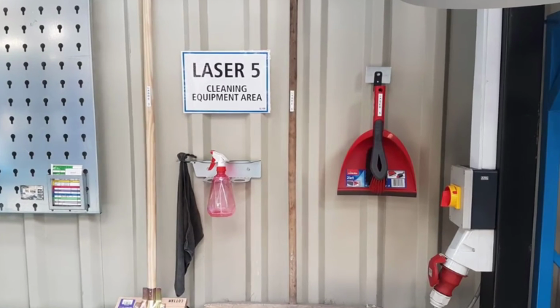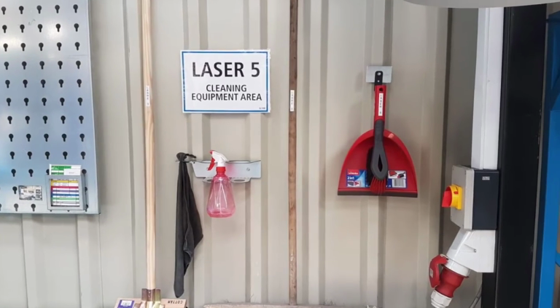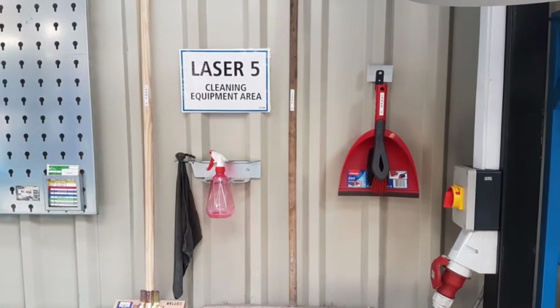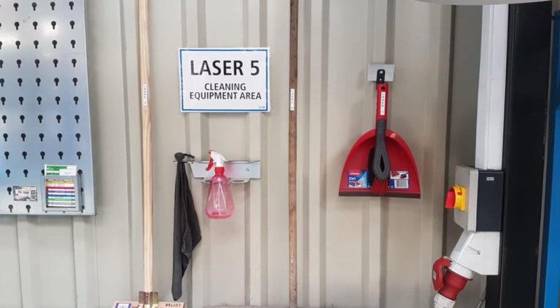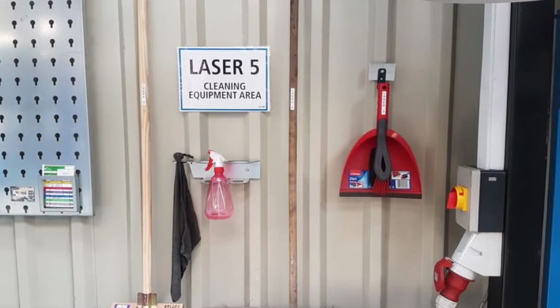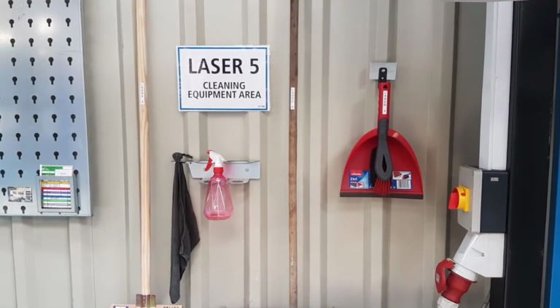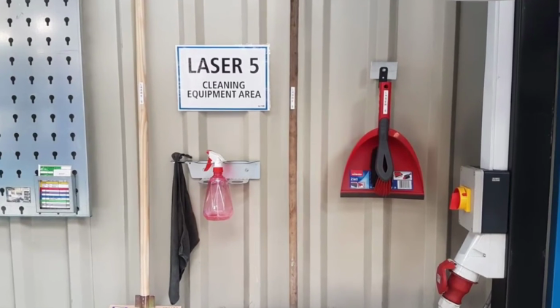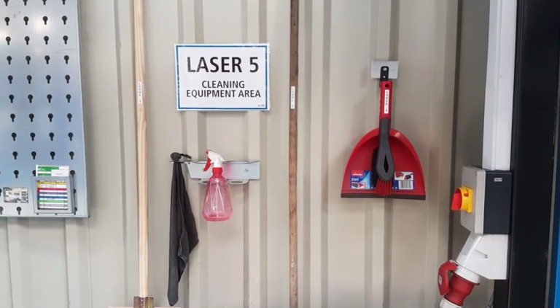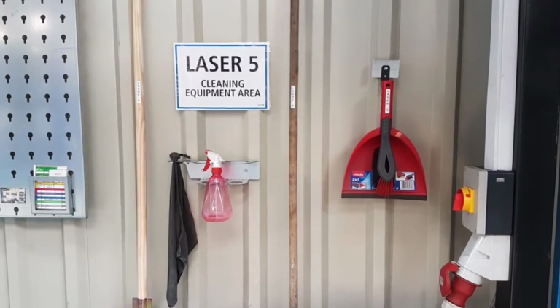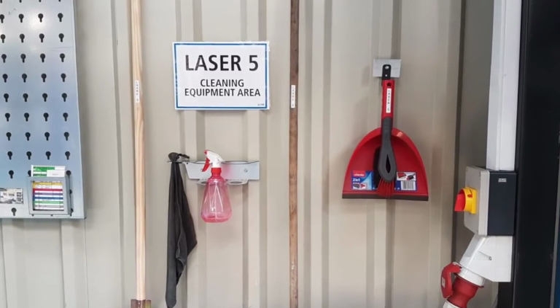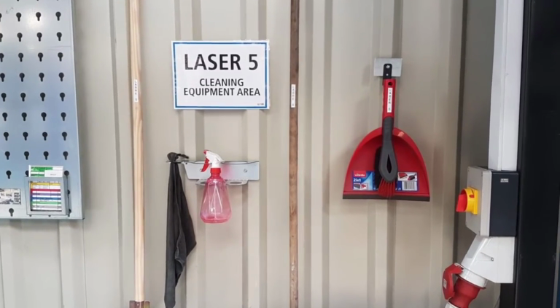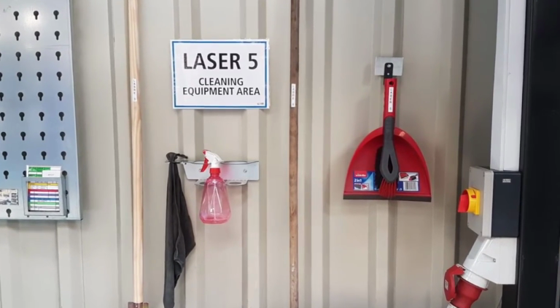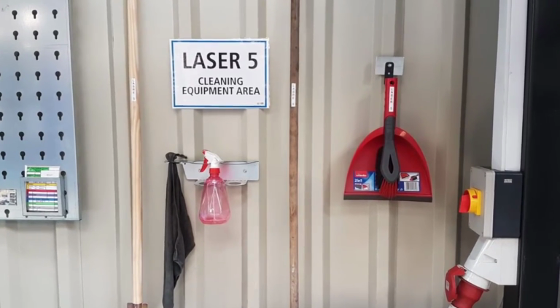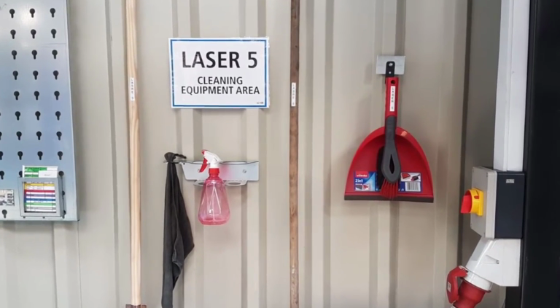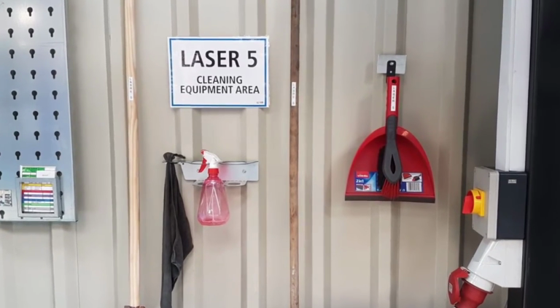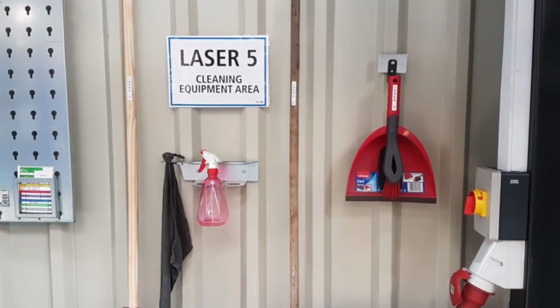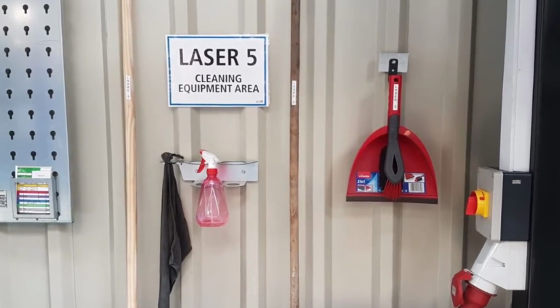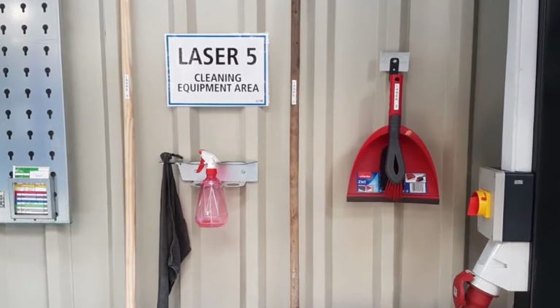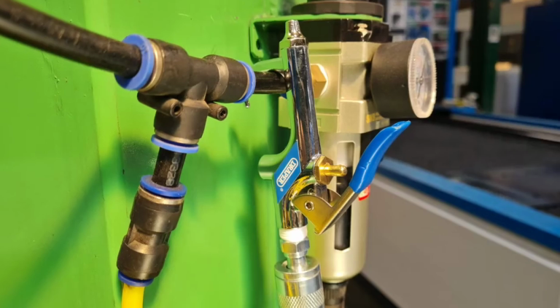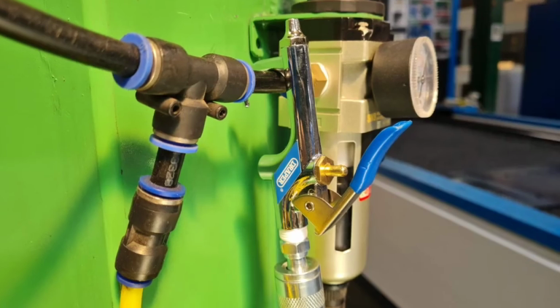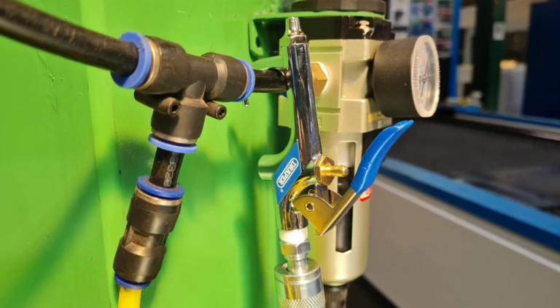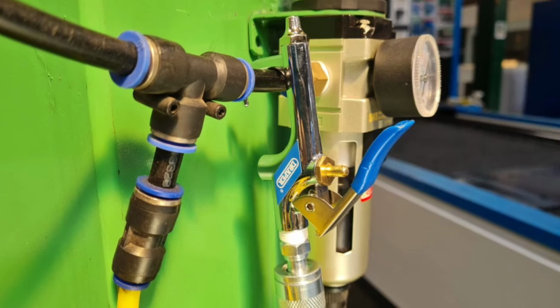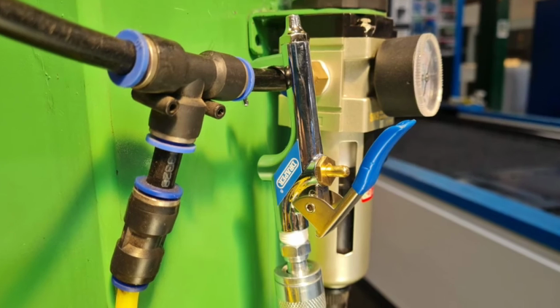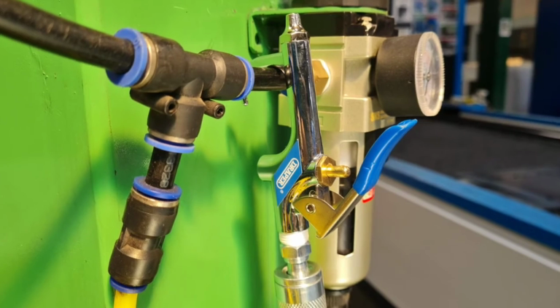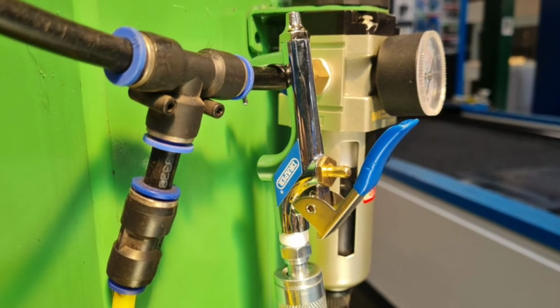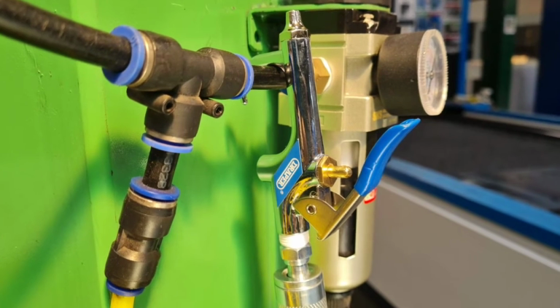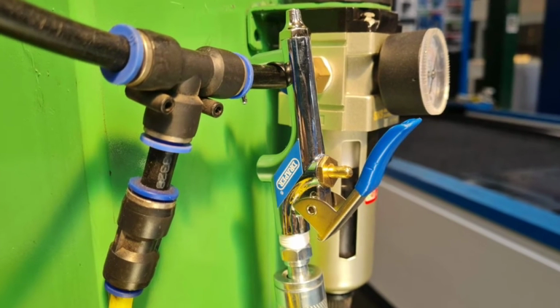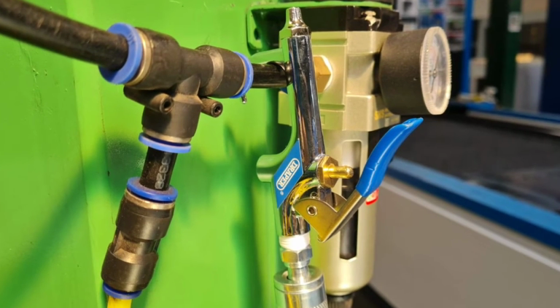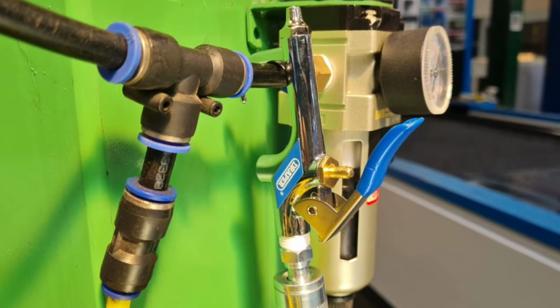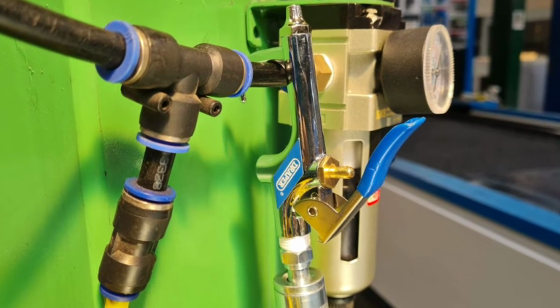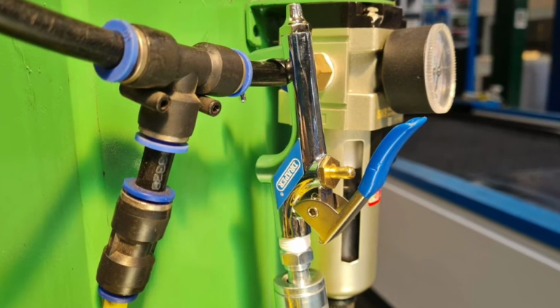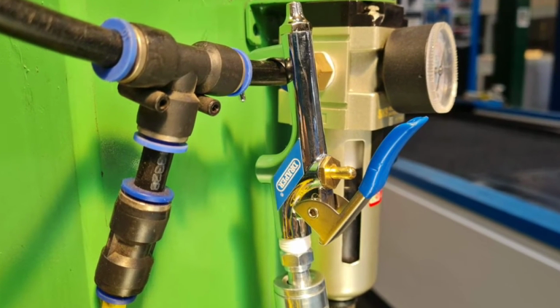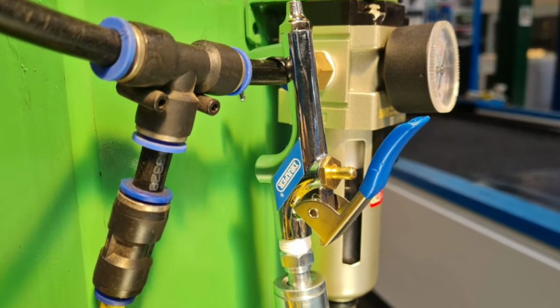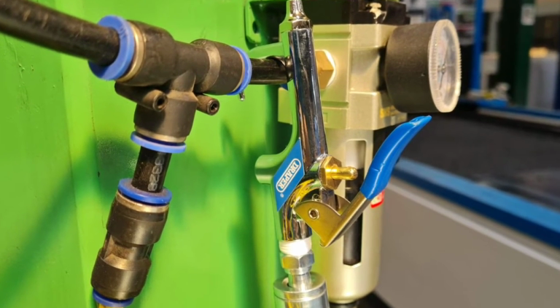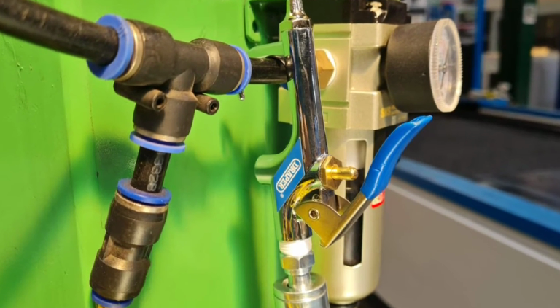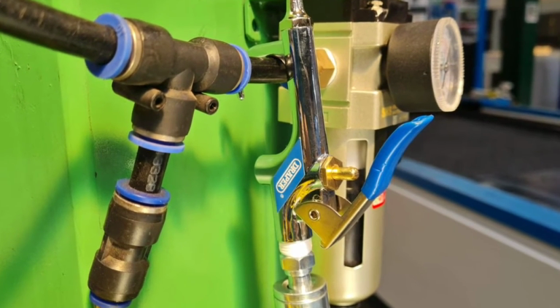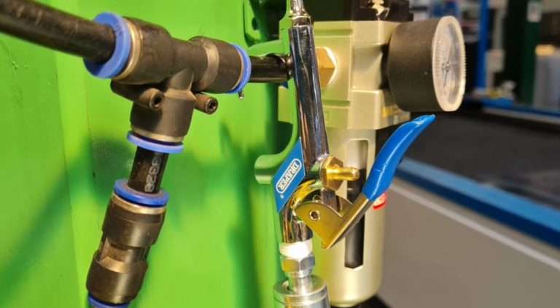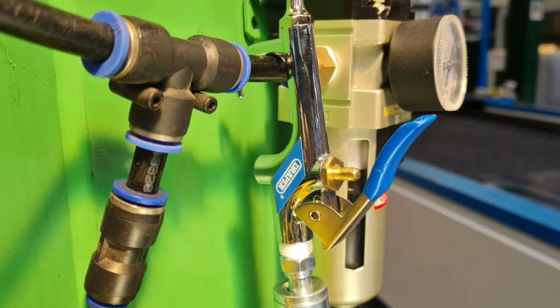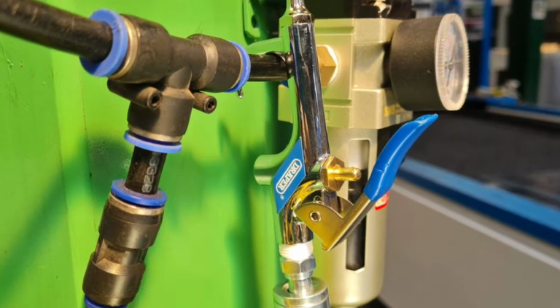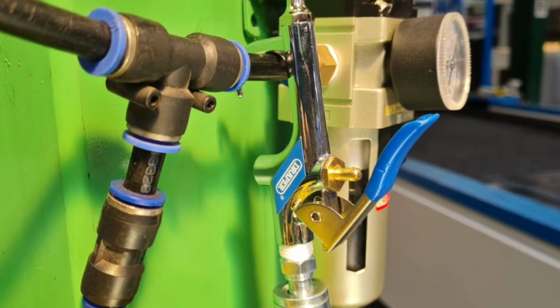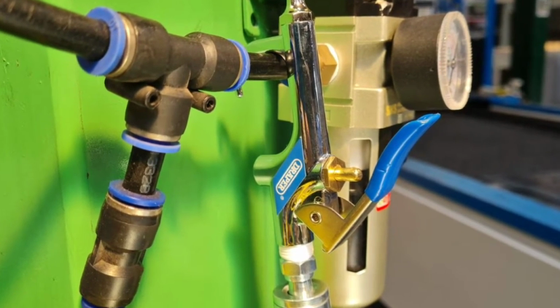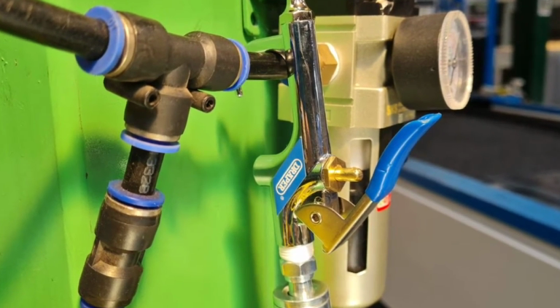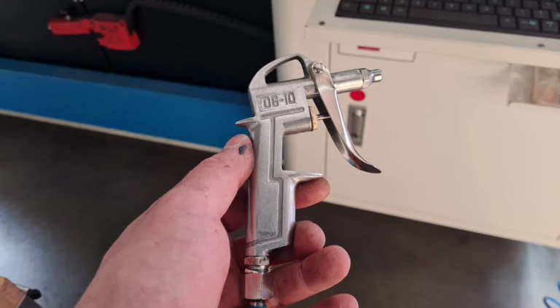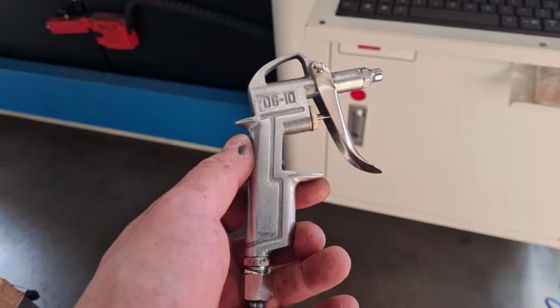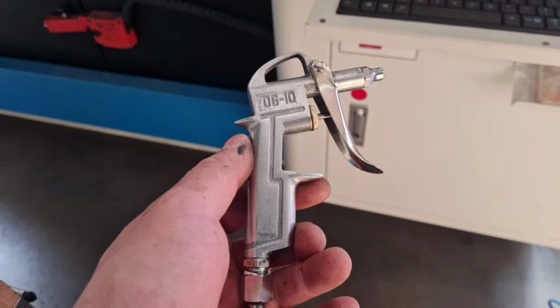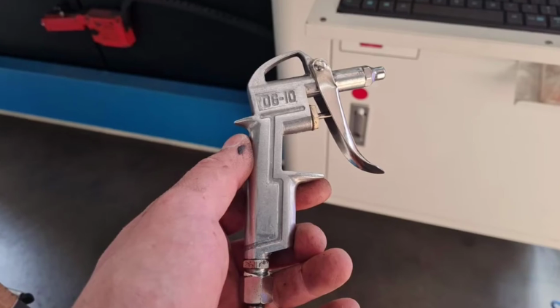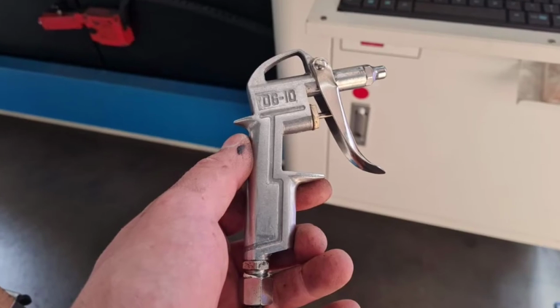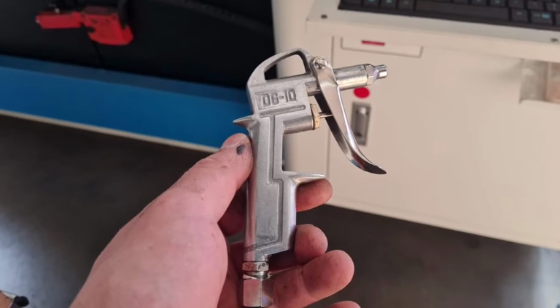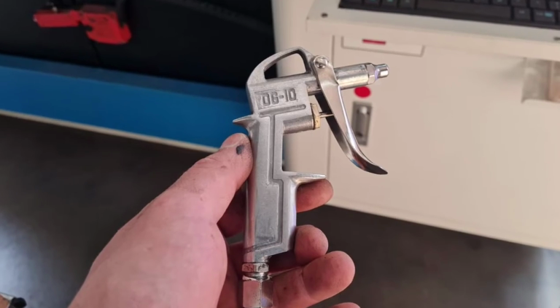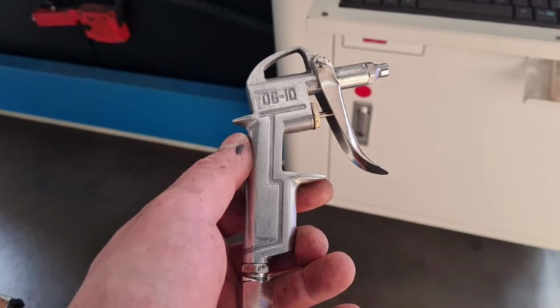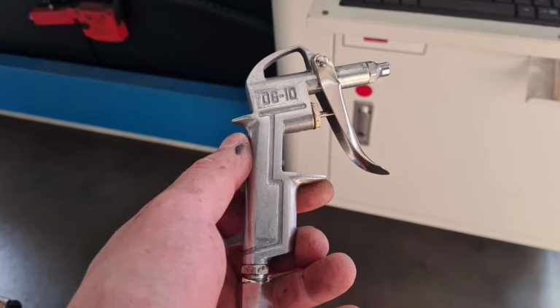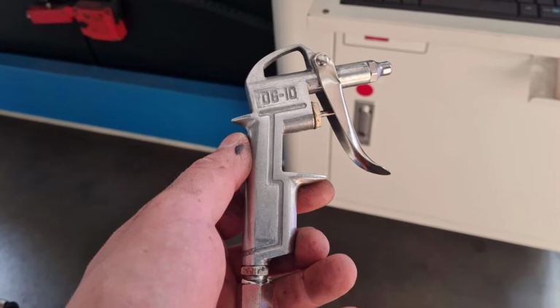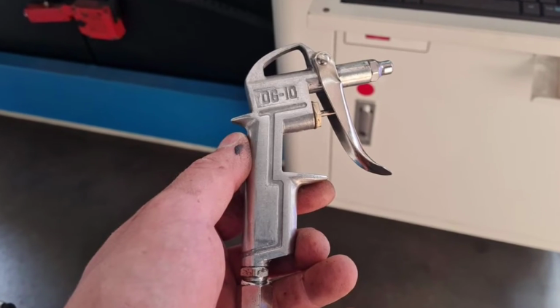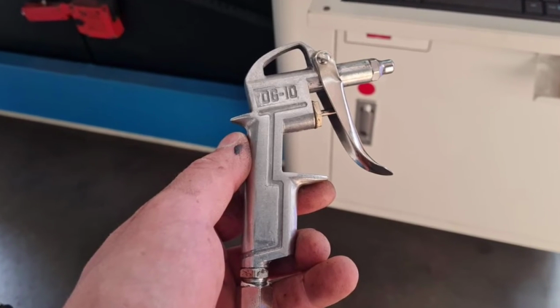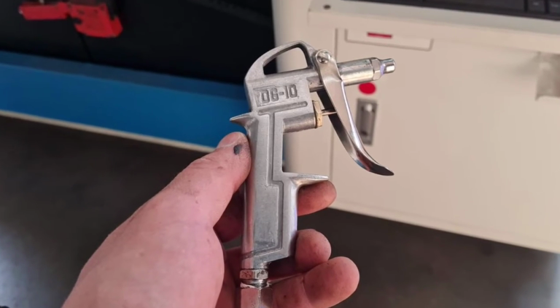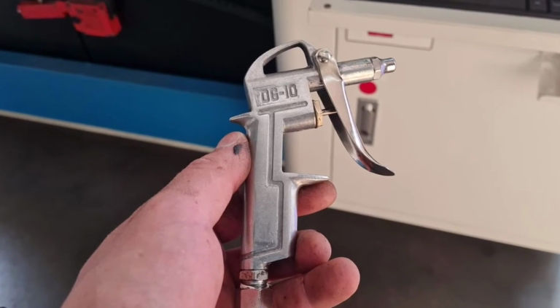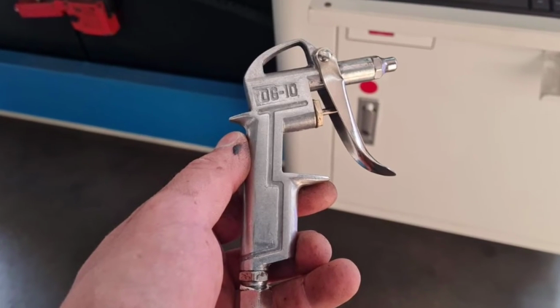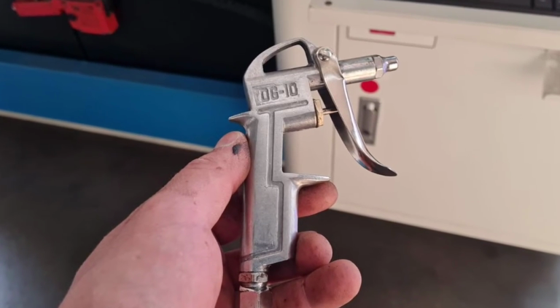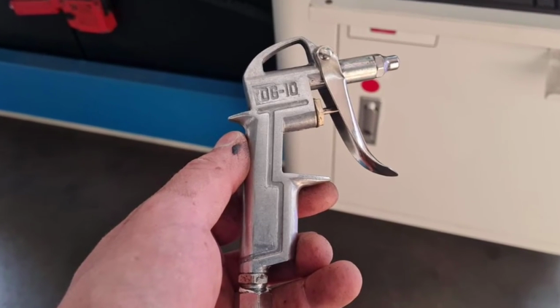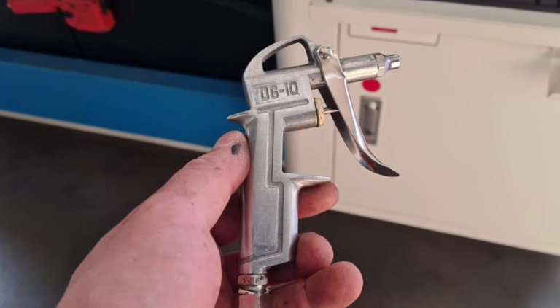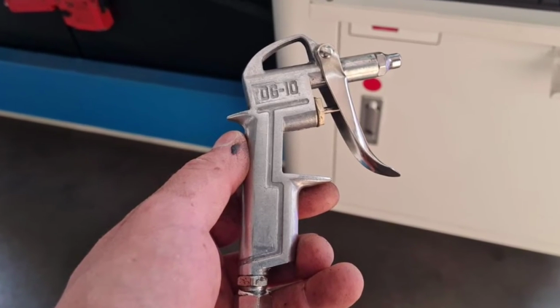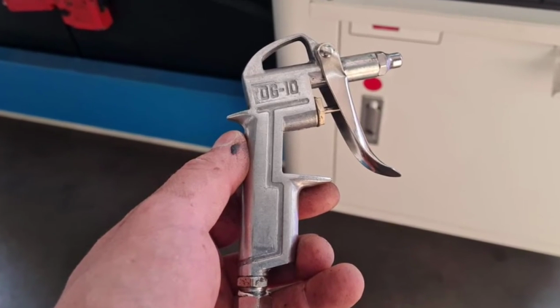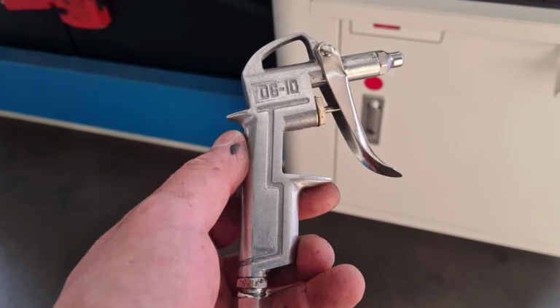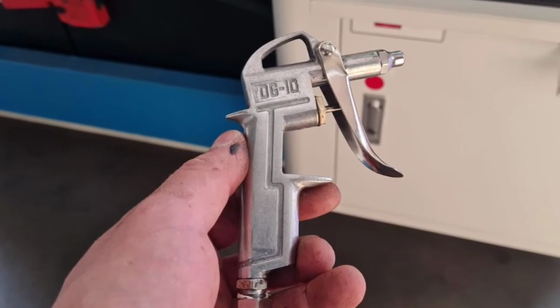Great job Swarik labeling all your cleaning equipment, and Chris for fixing the air leak on the crane and adding a new air blower to laser-free.